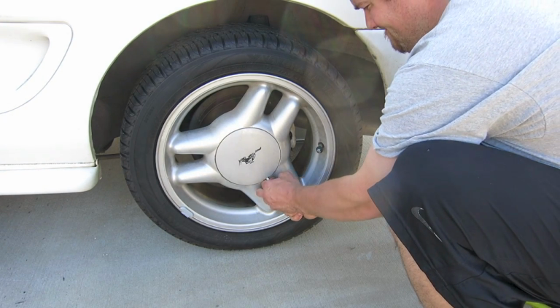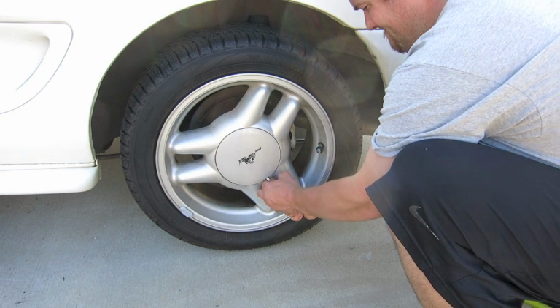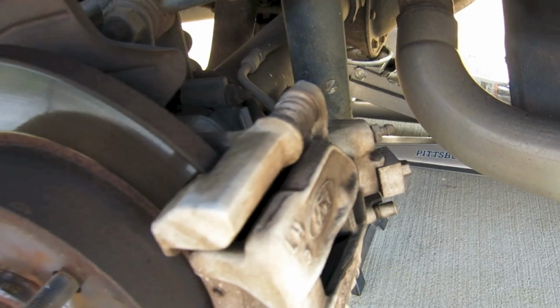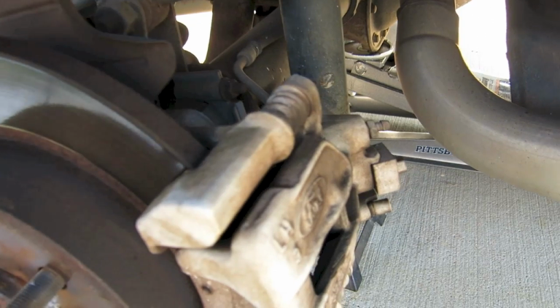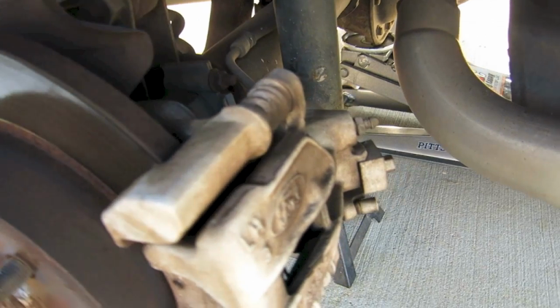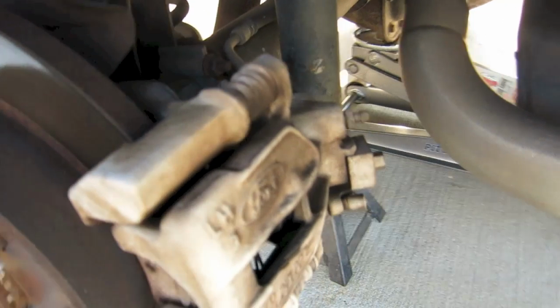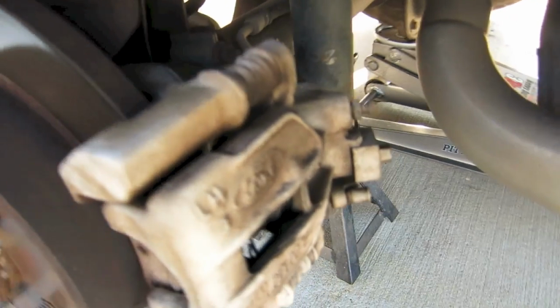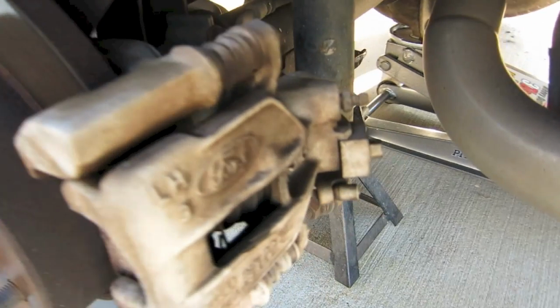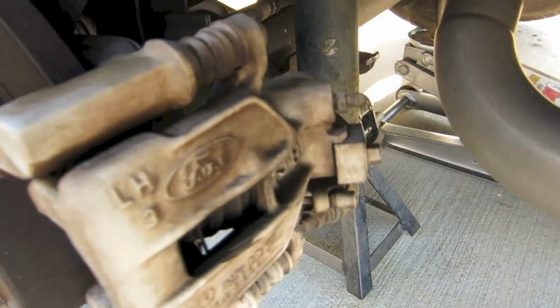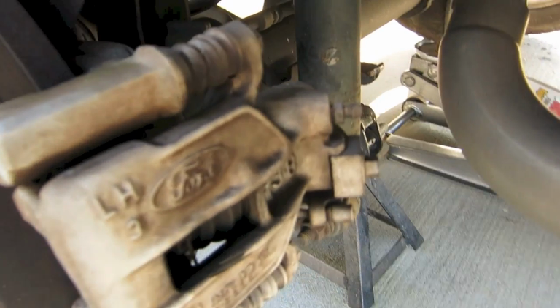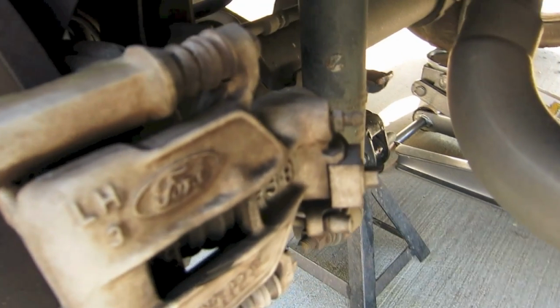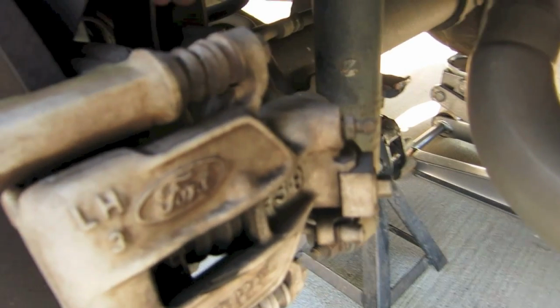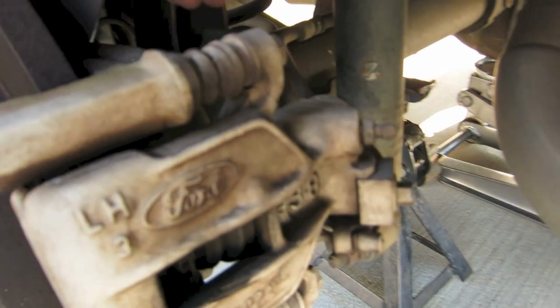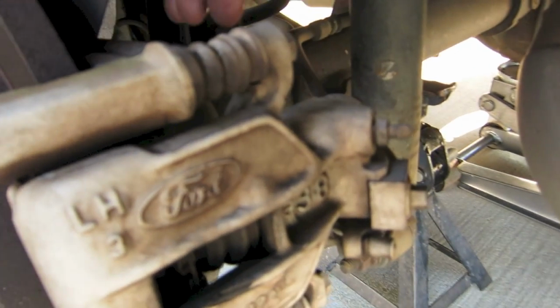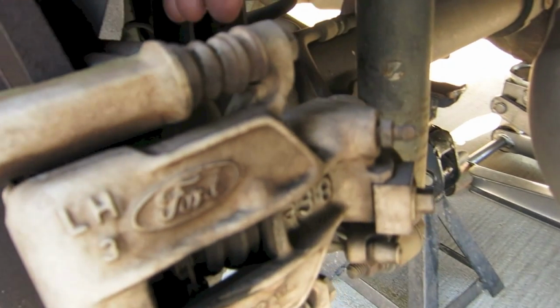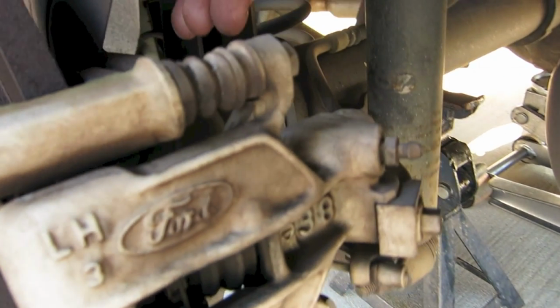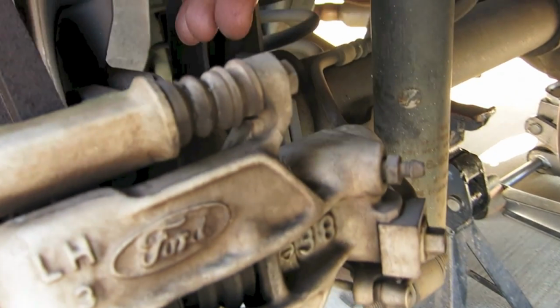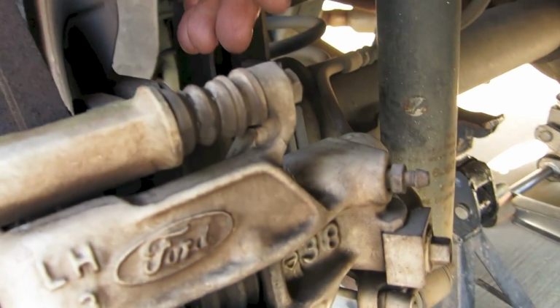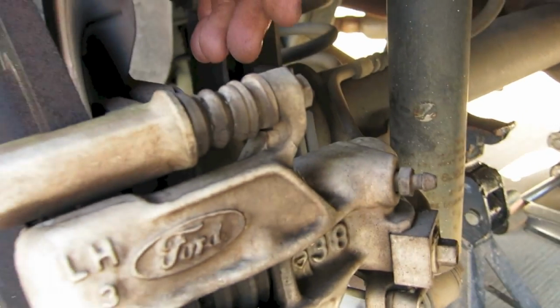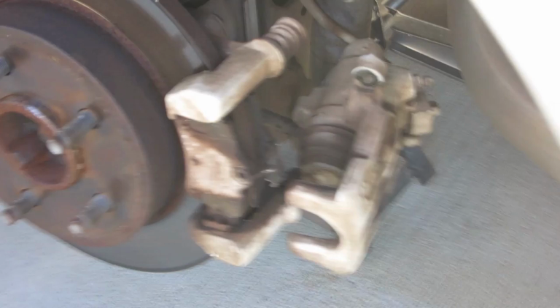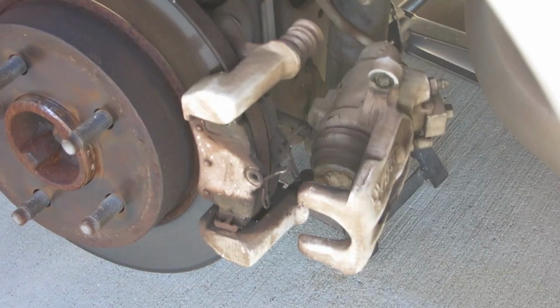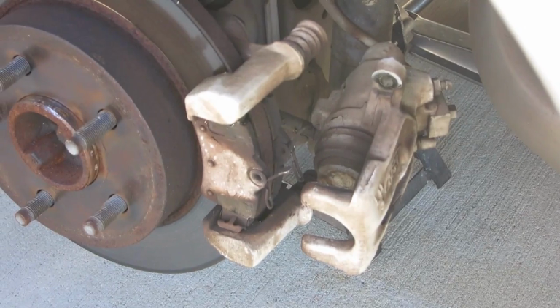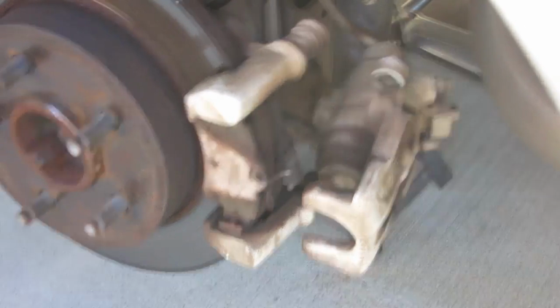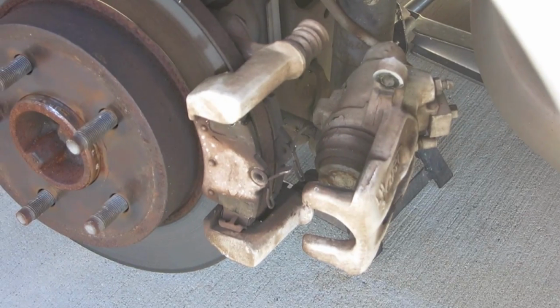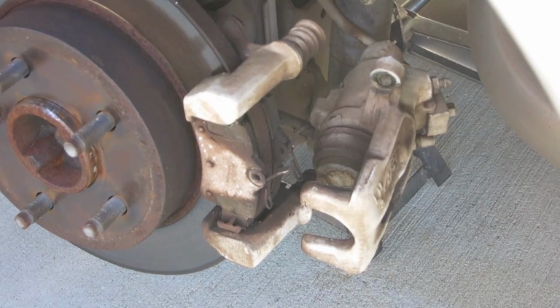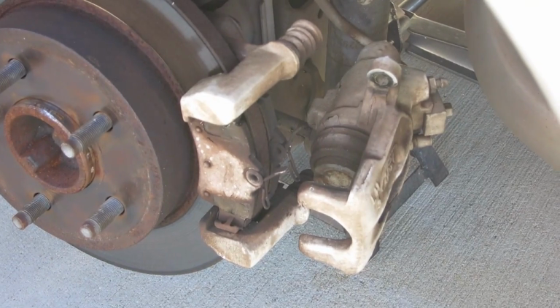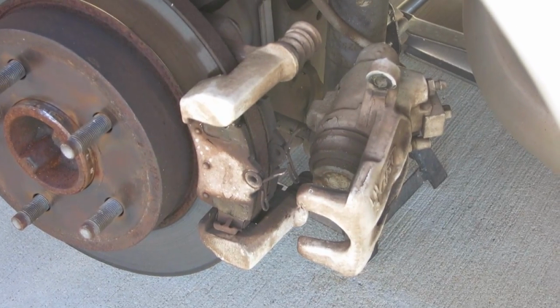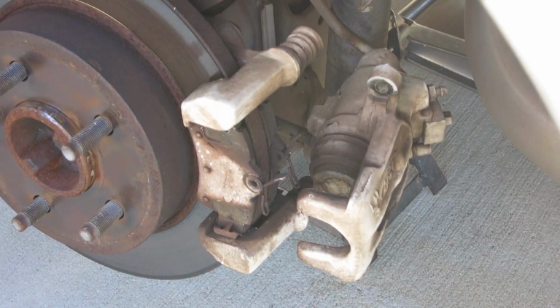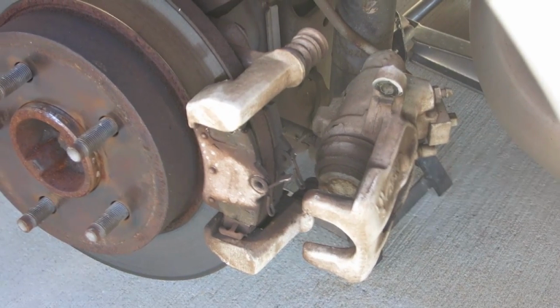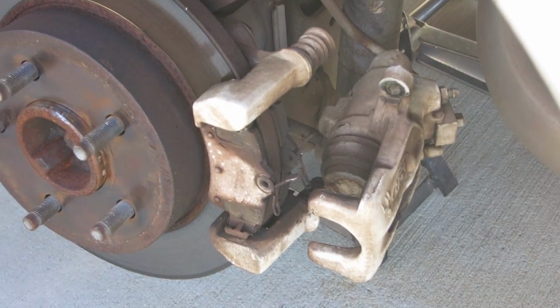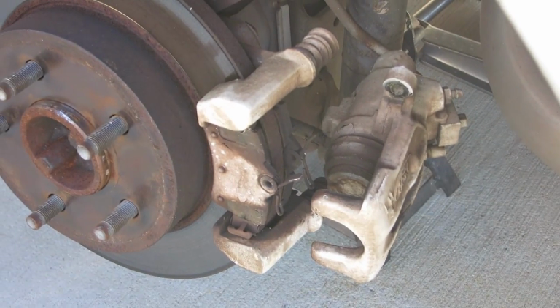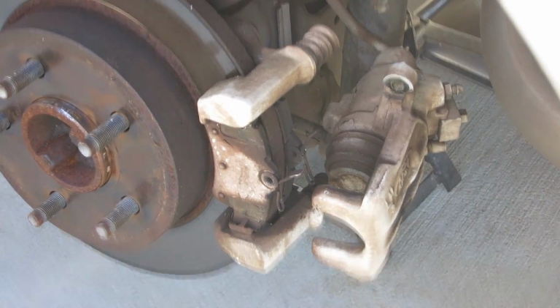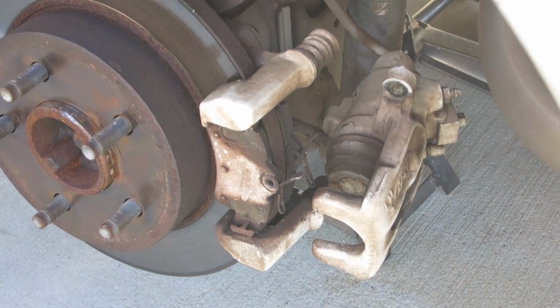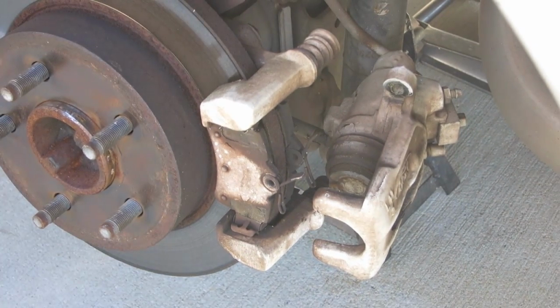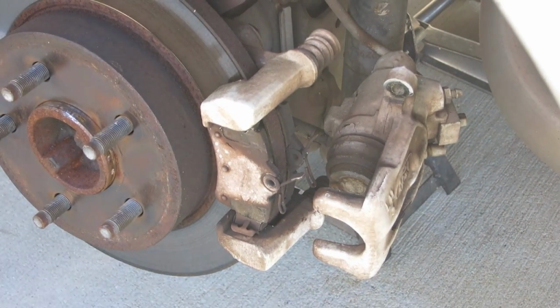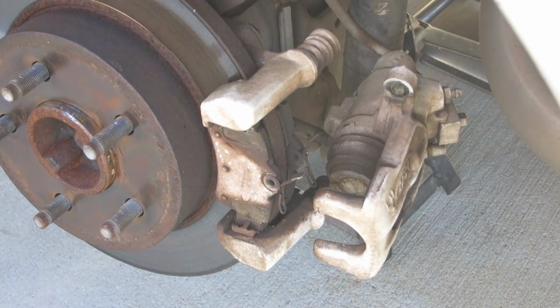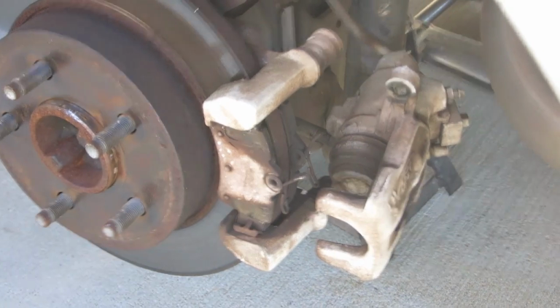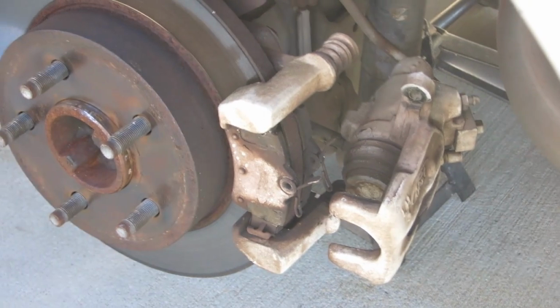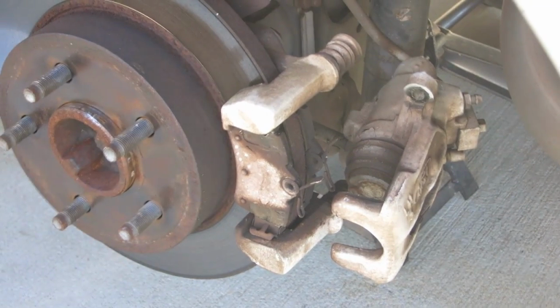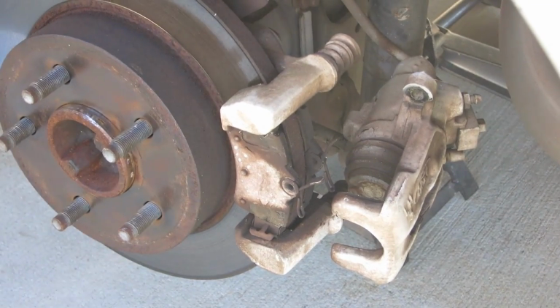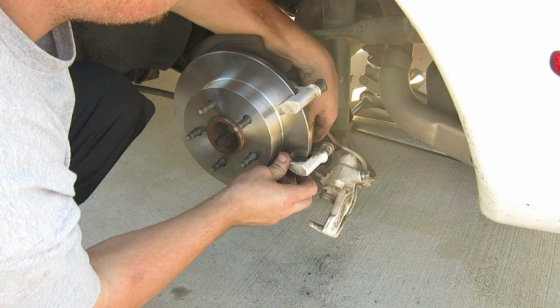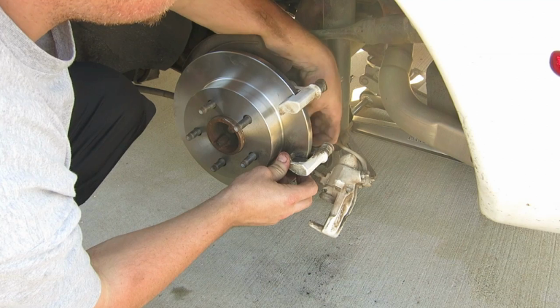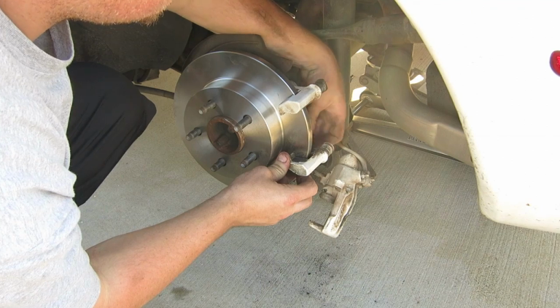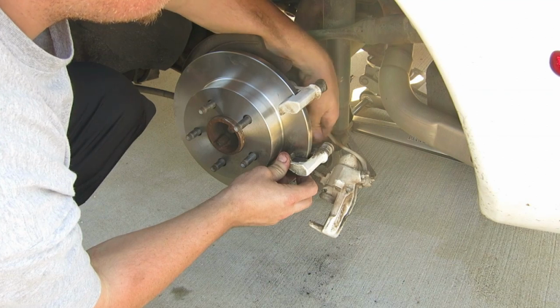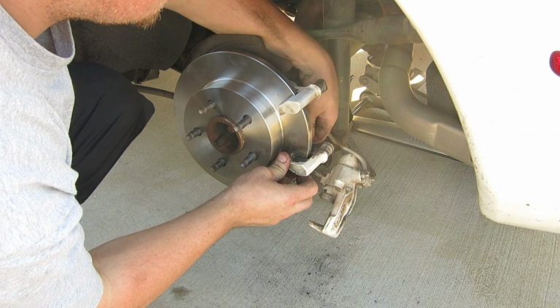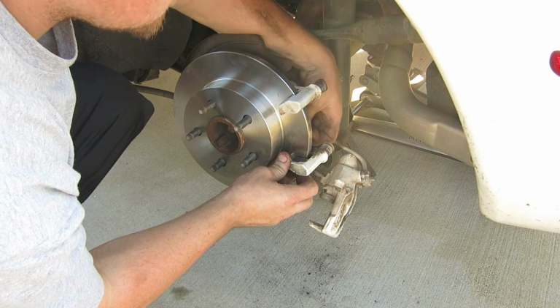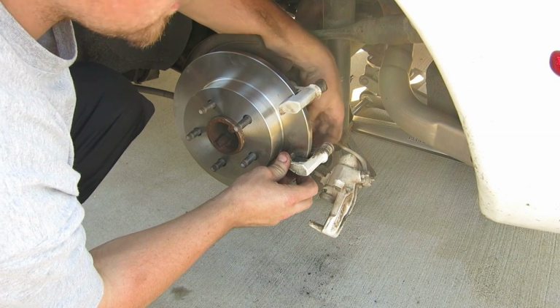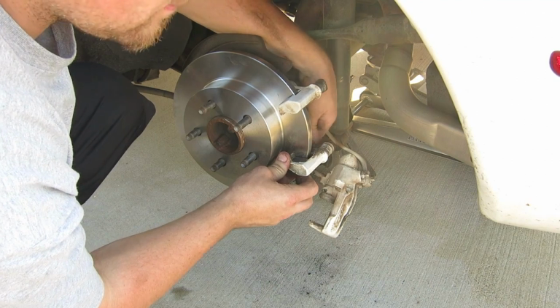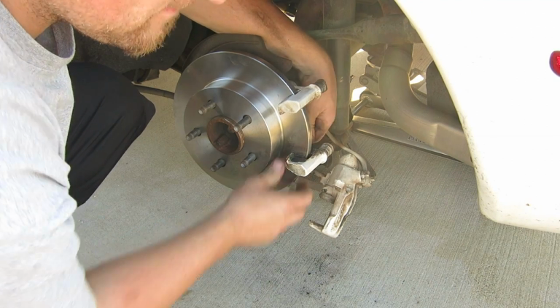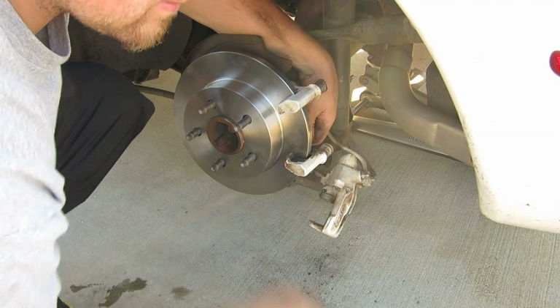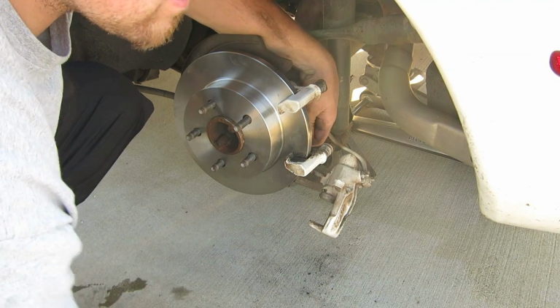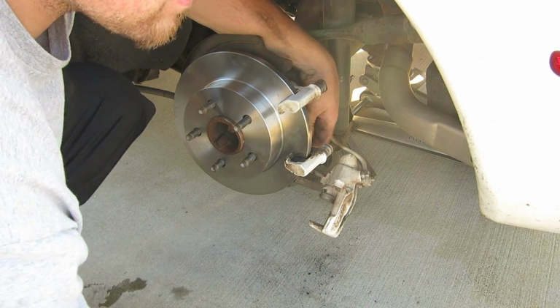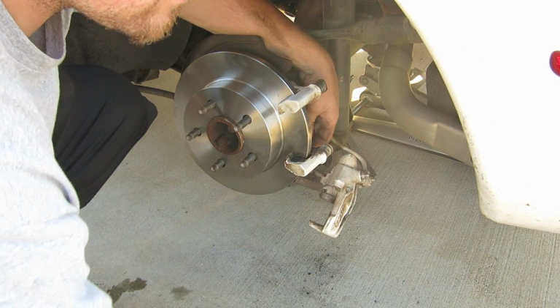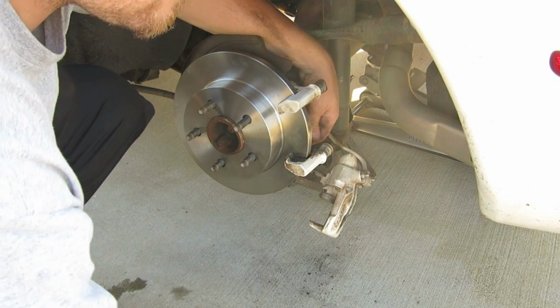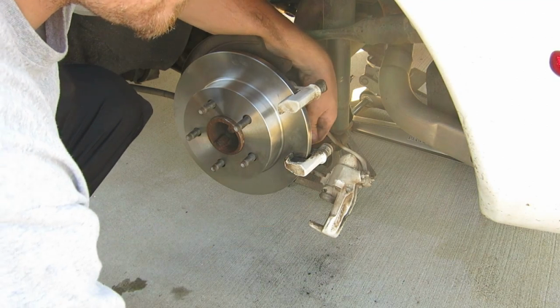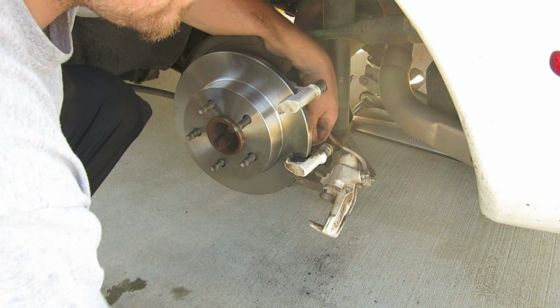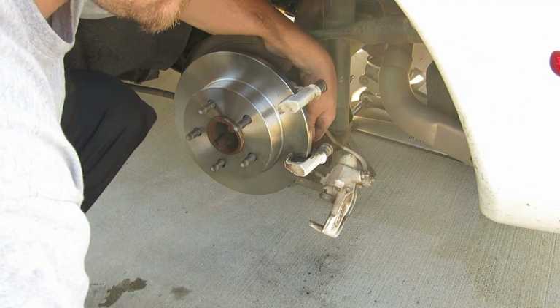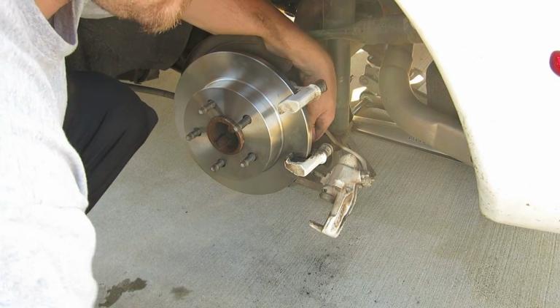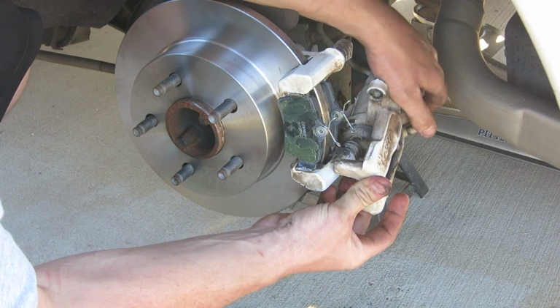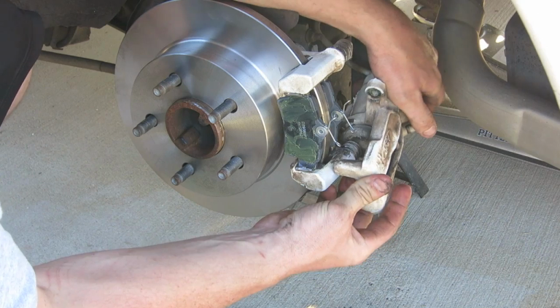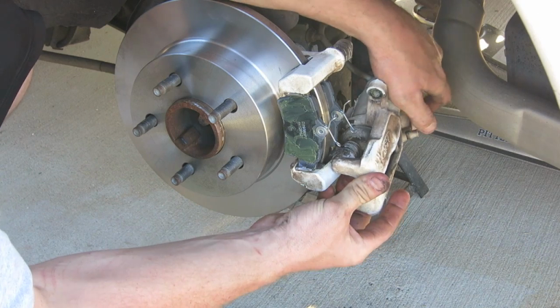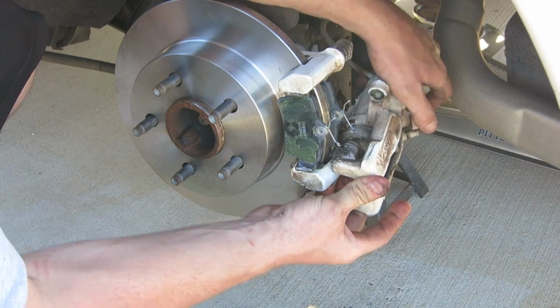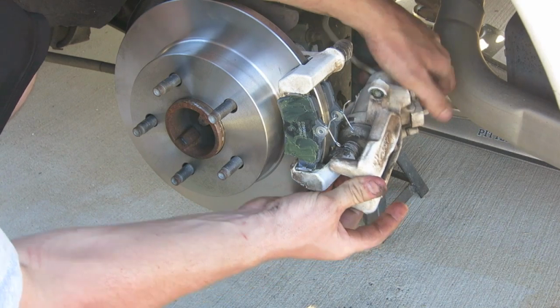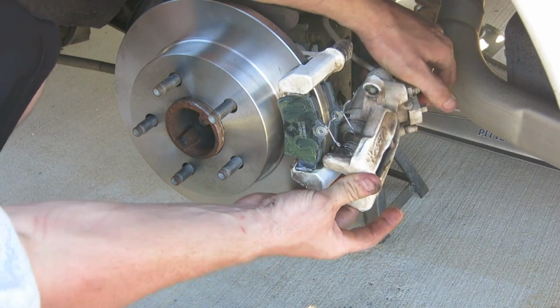The rear brake calipers are different than the front, so you need to watch the whole video for the solution on this do-it-yourself project.